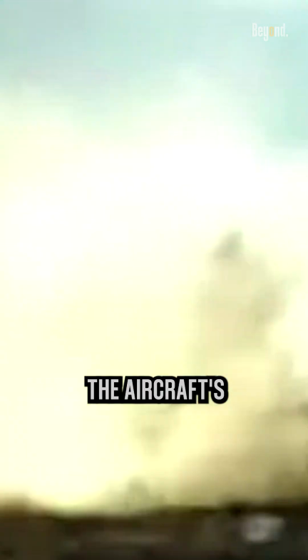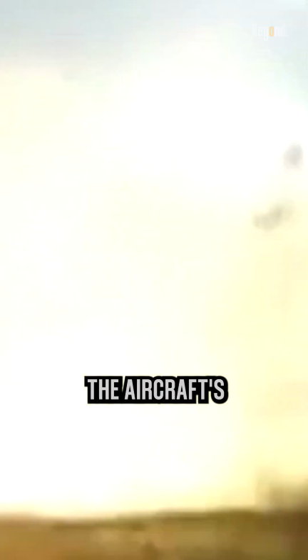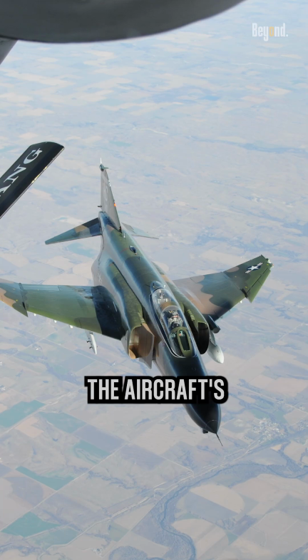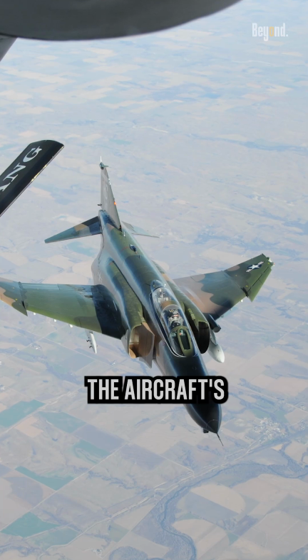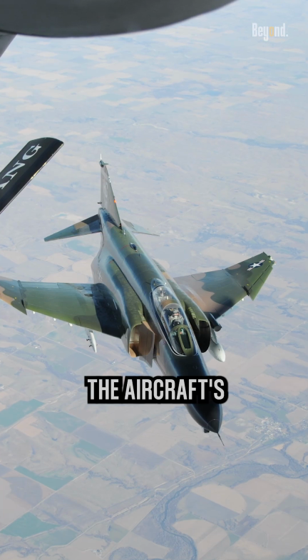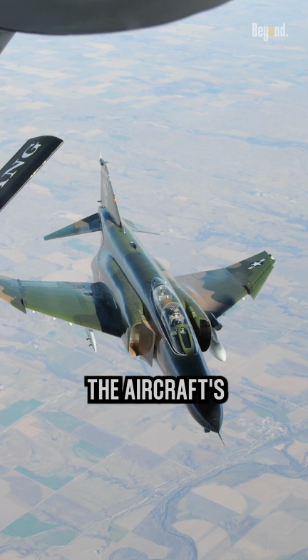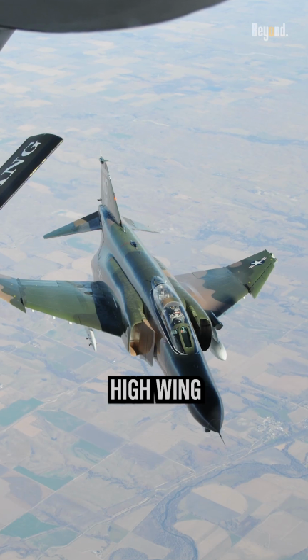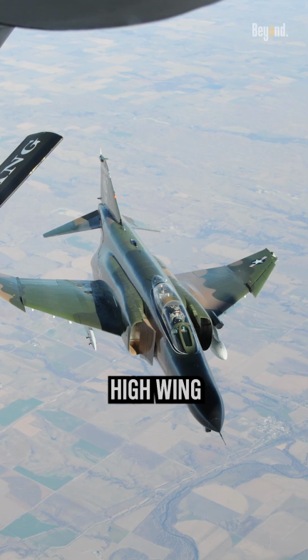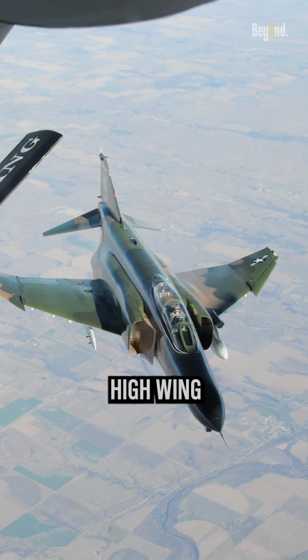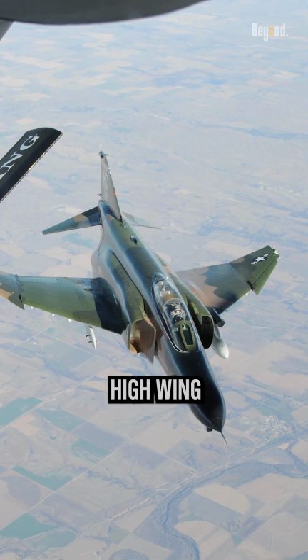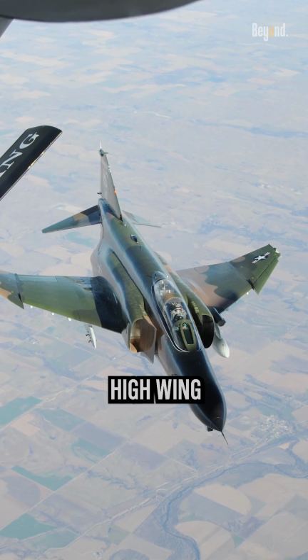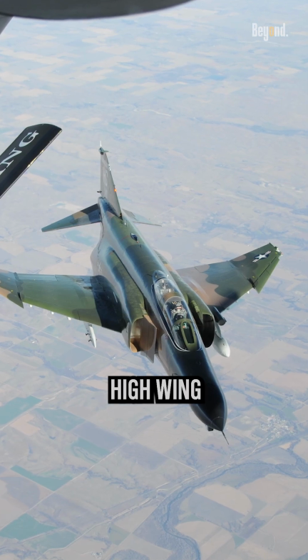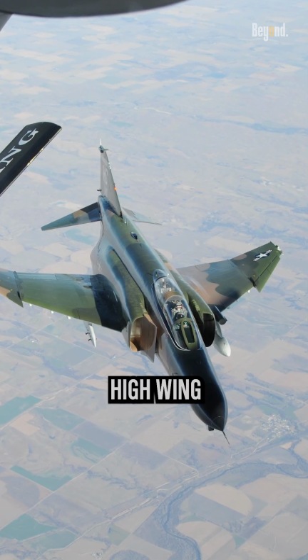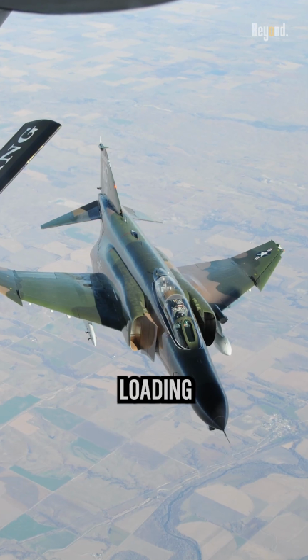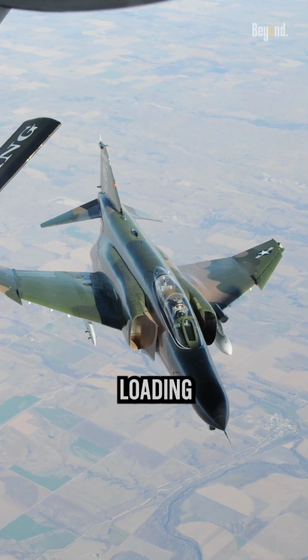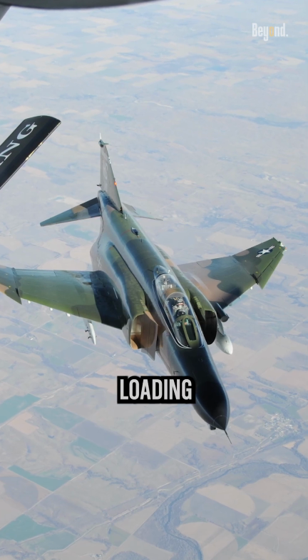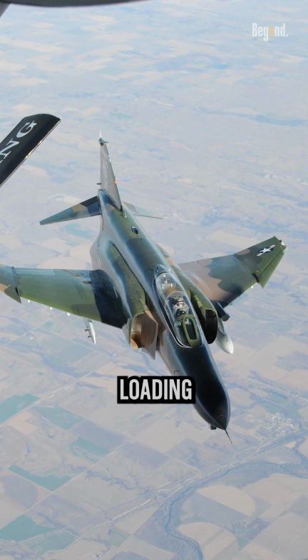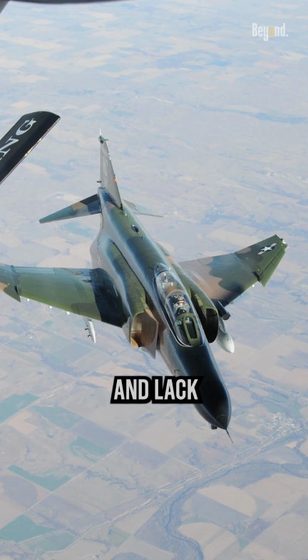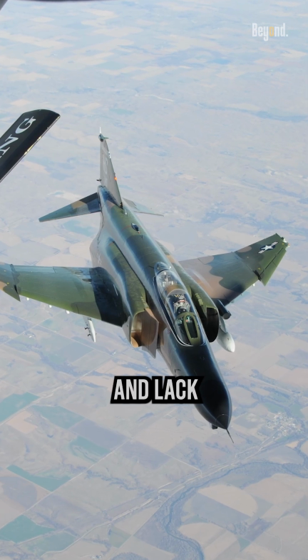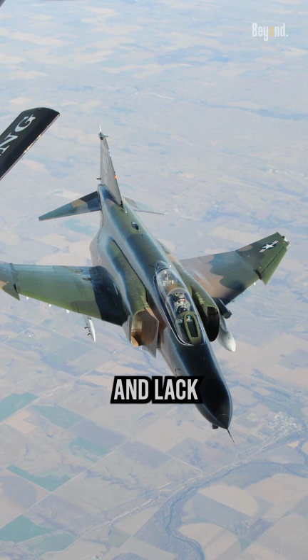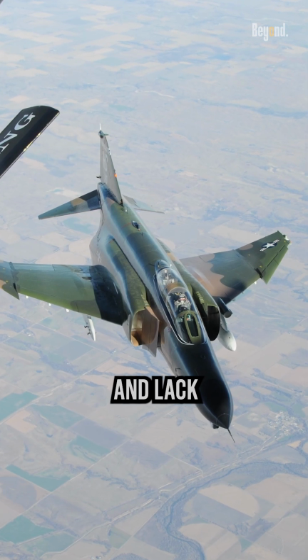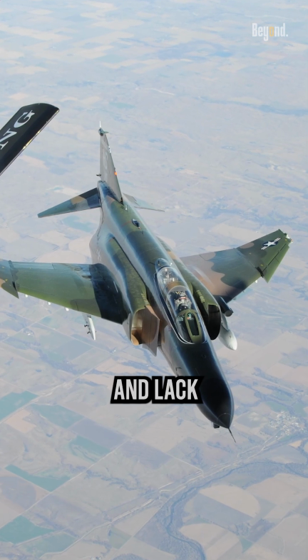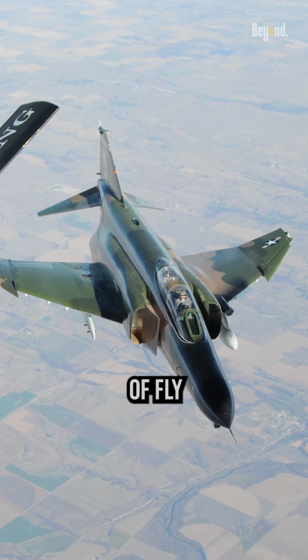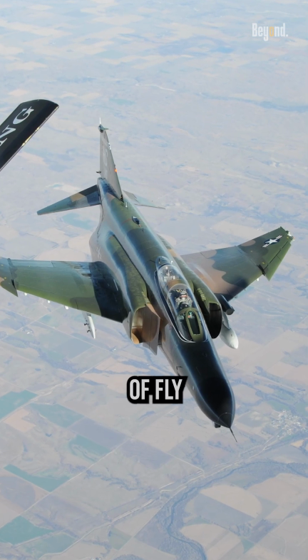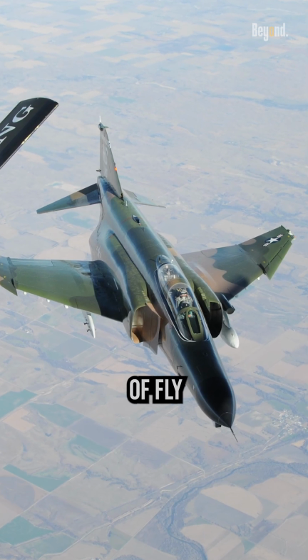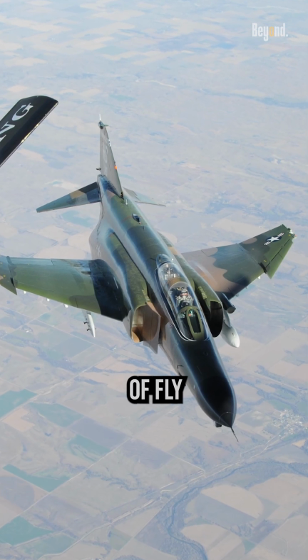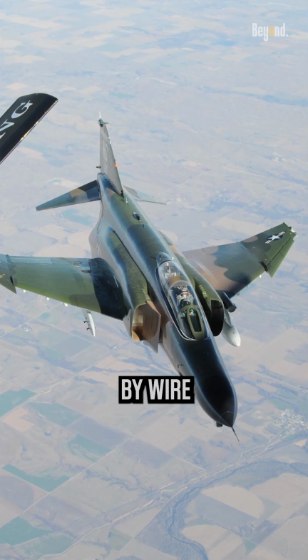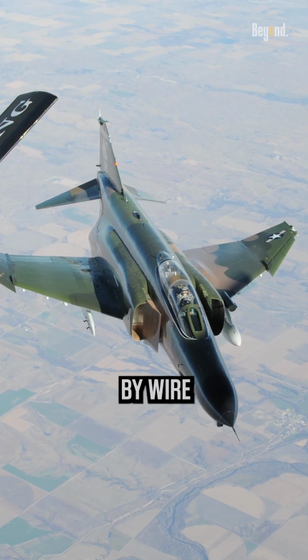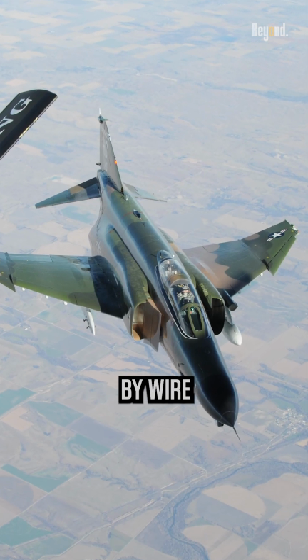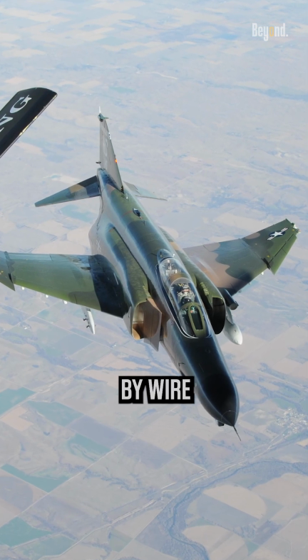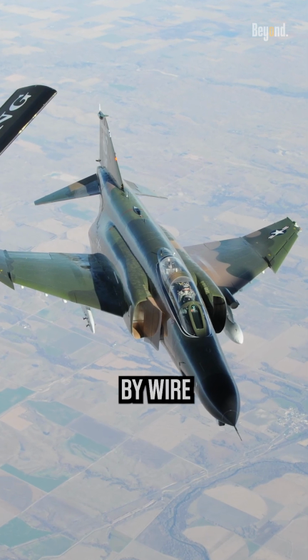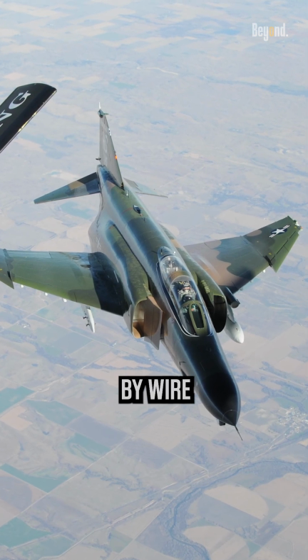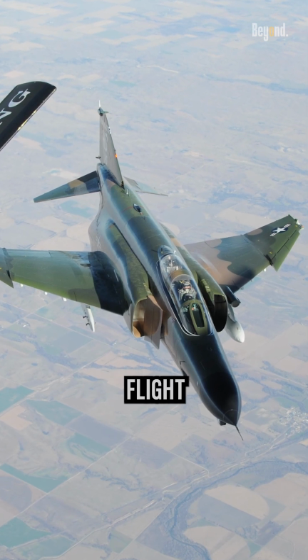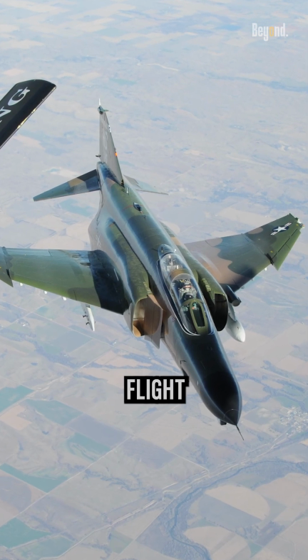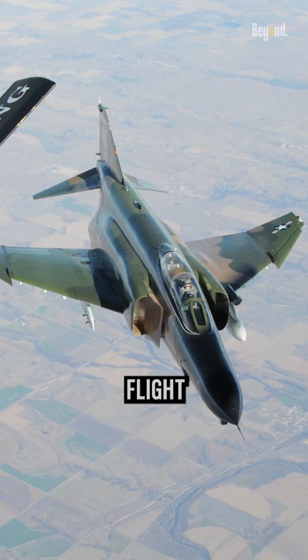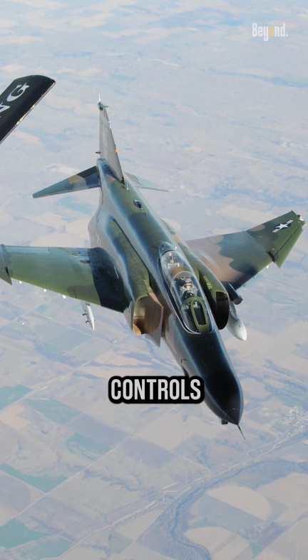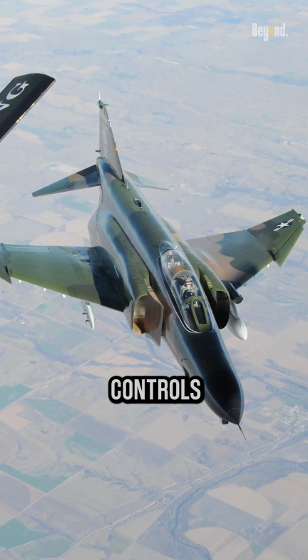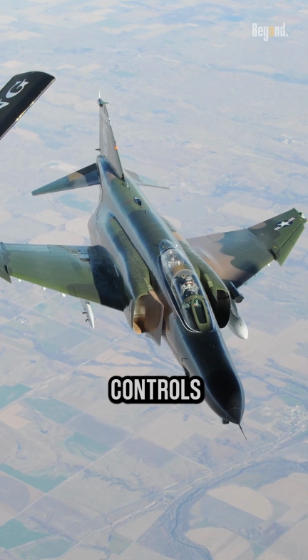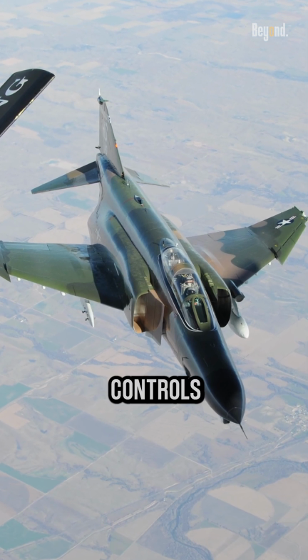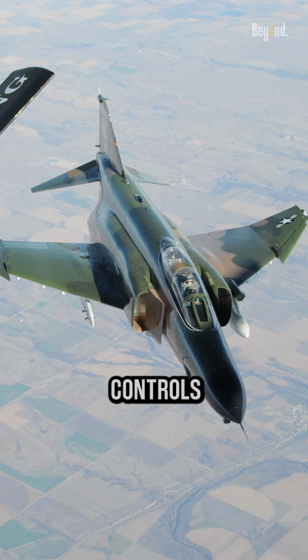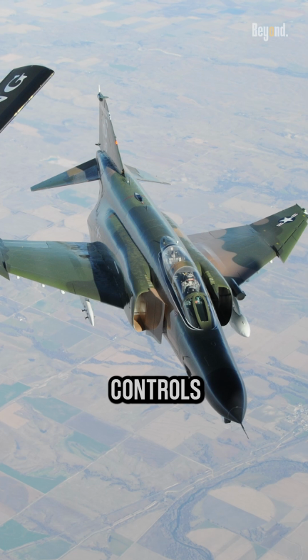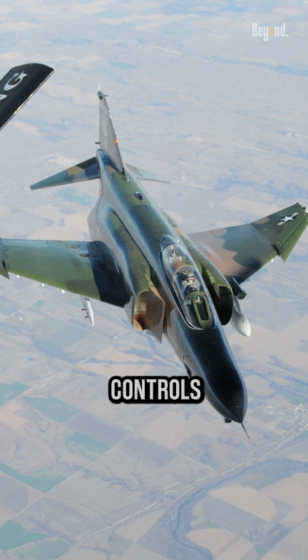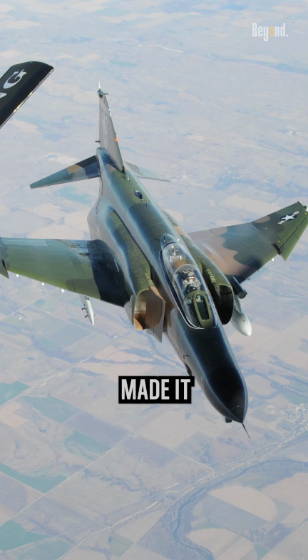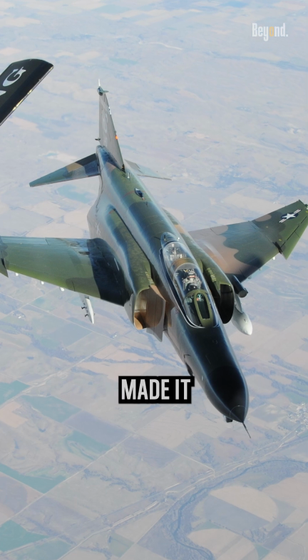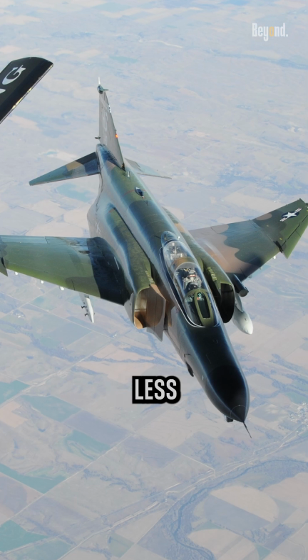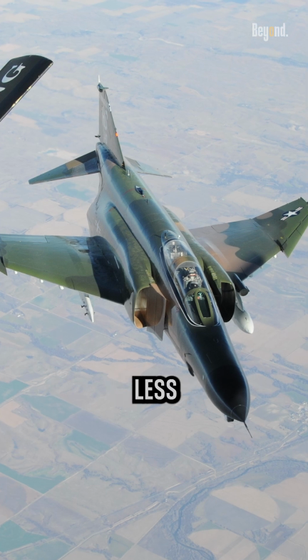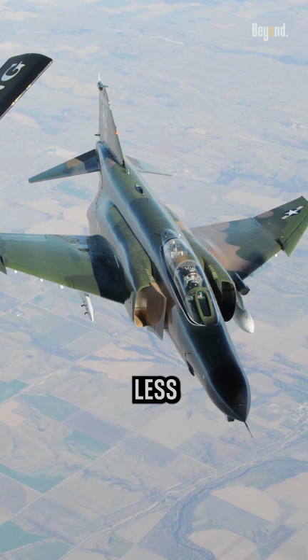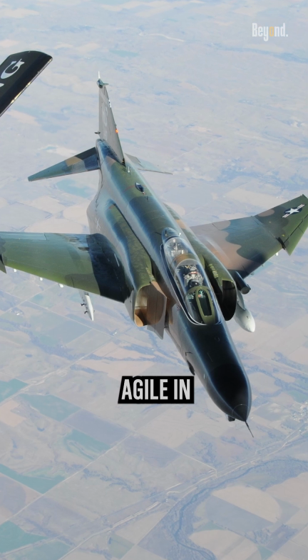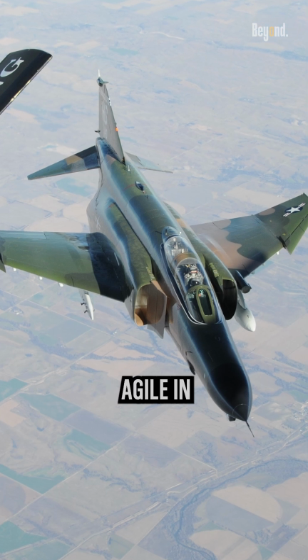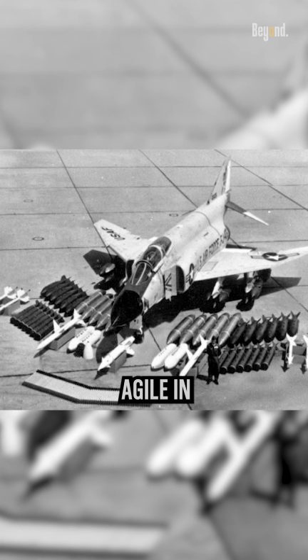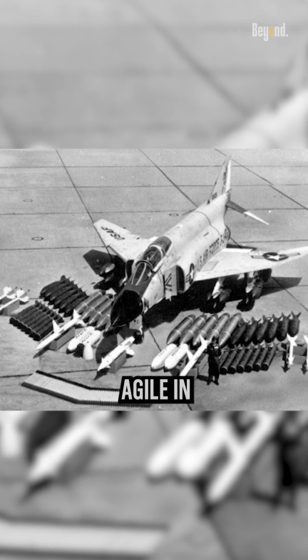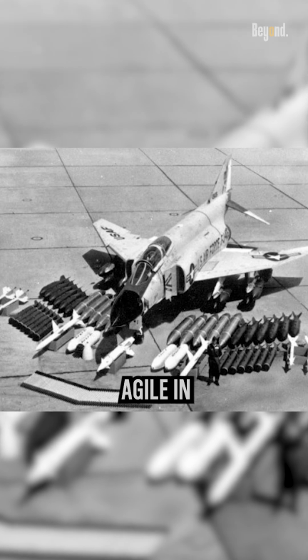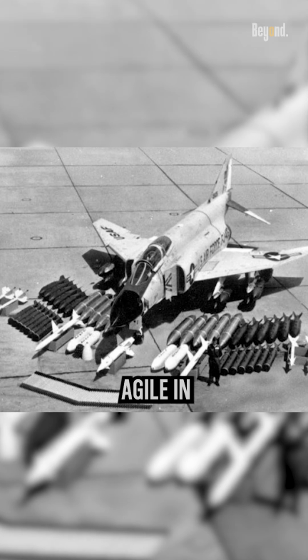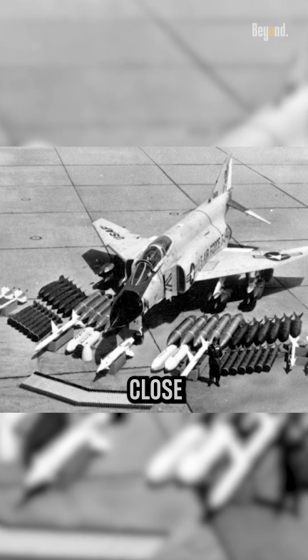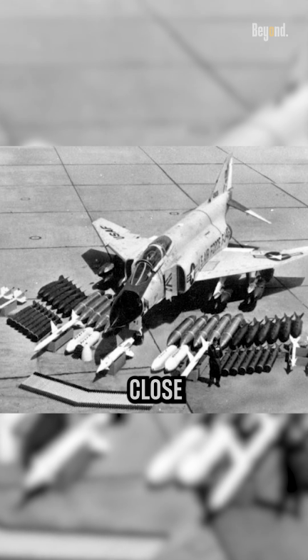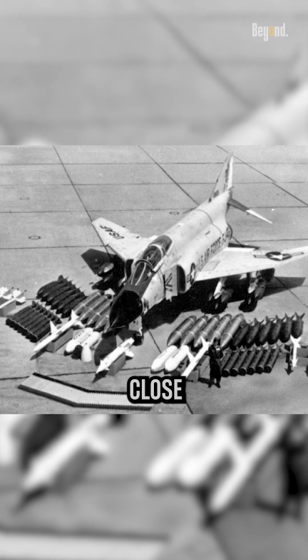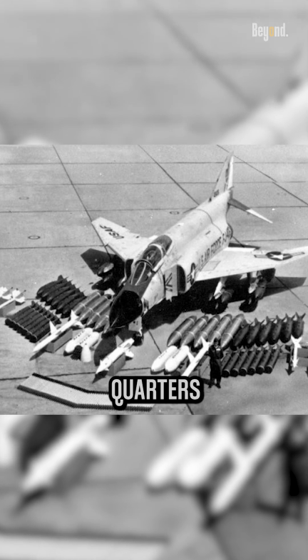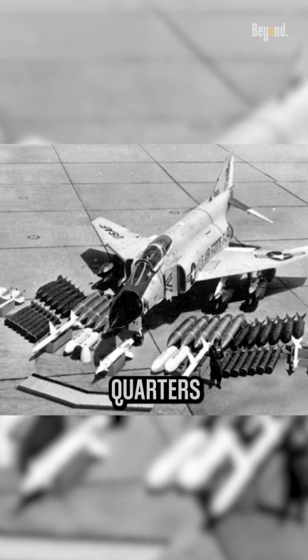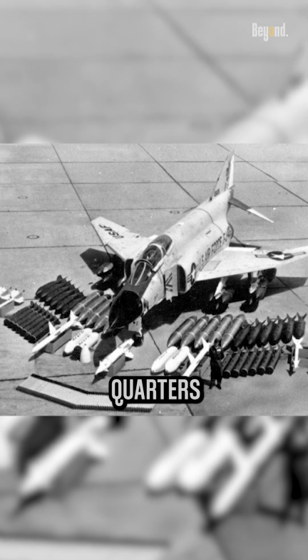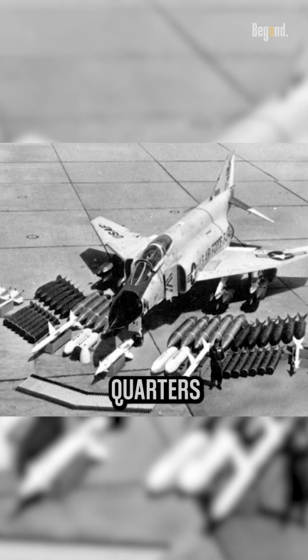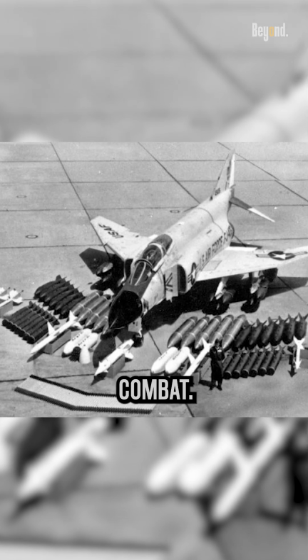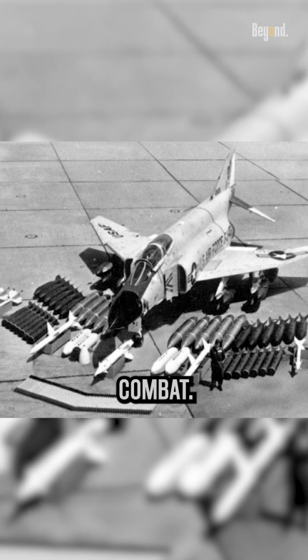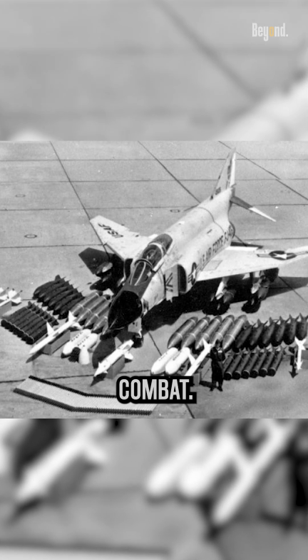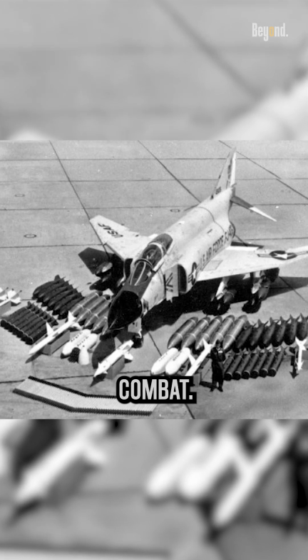The aircraft's high wing loading and lack of fly-by-wire flight controls made it less agile in close-quarters combat.